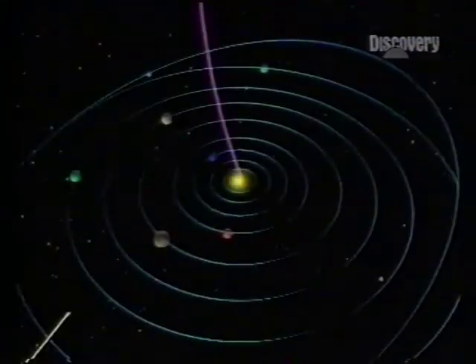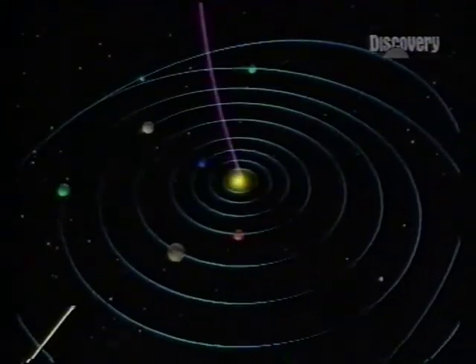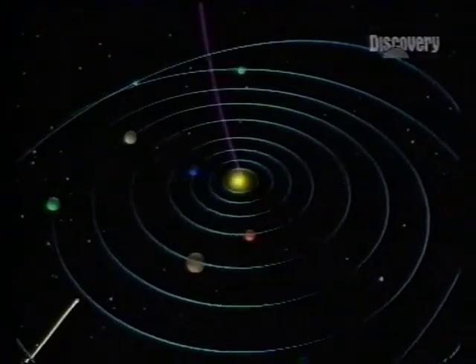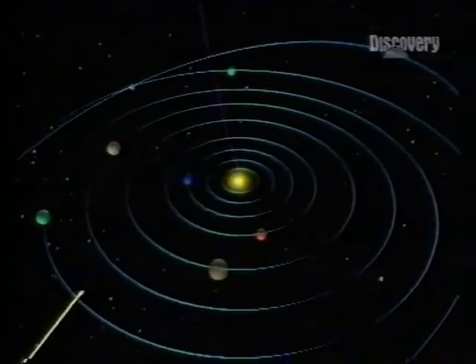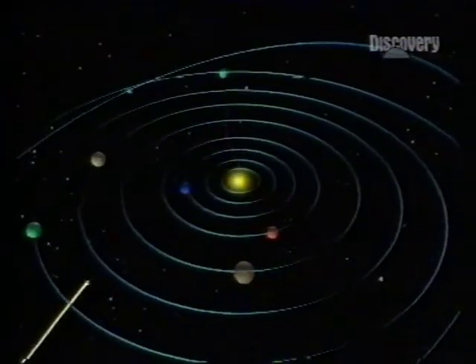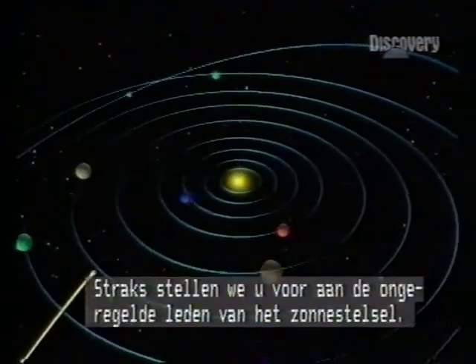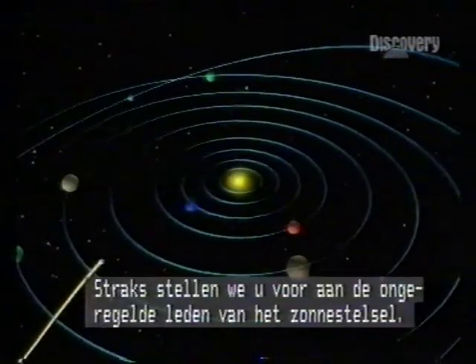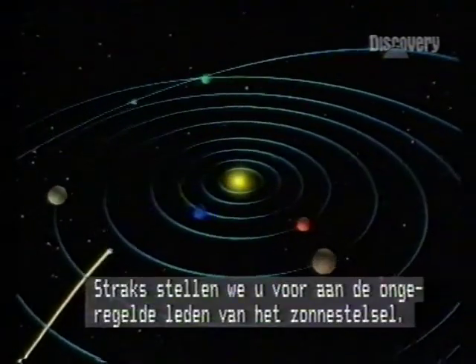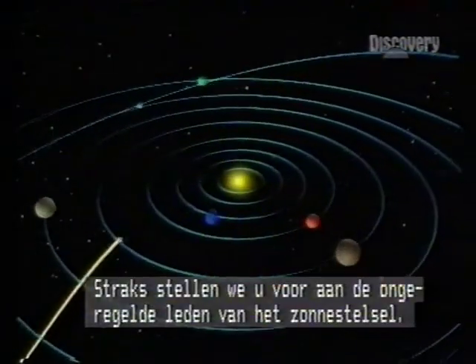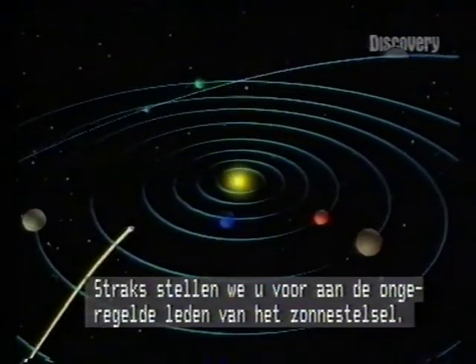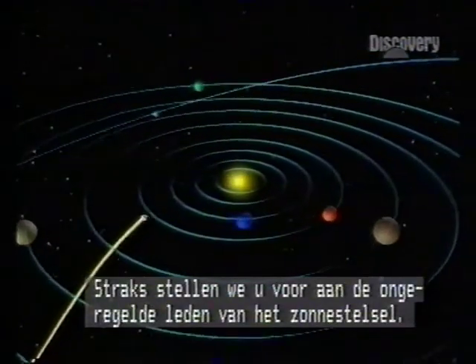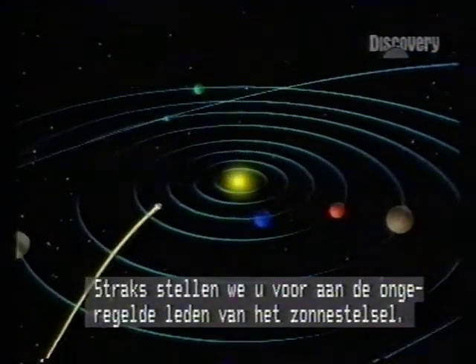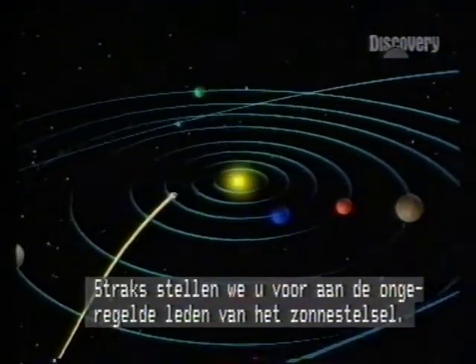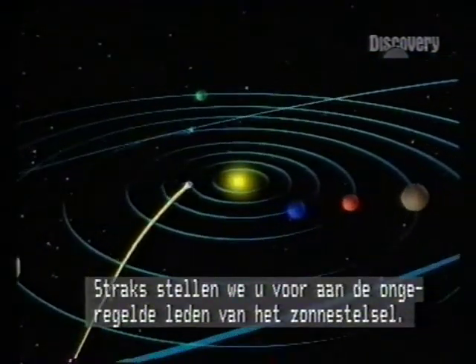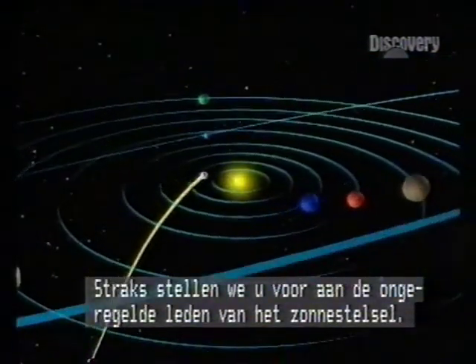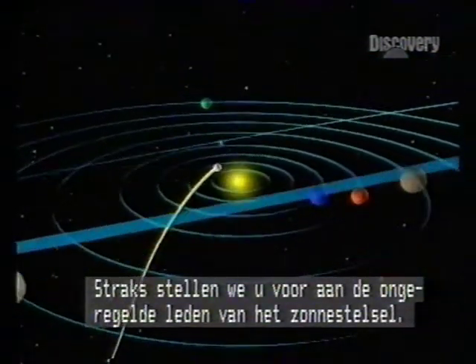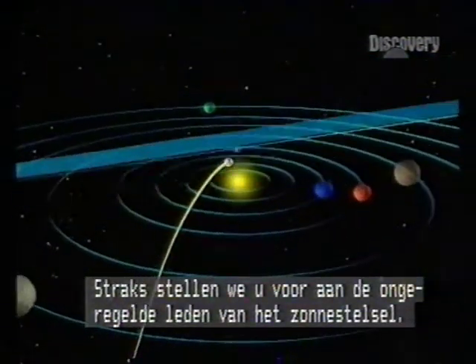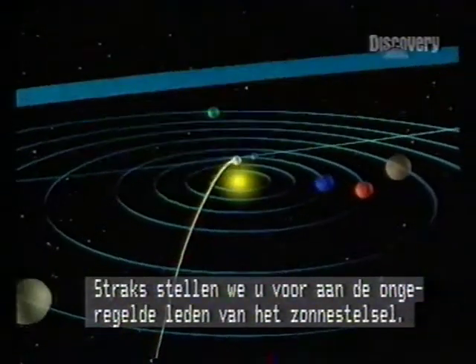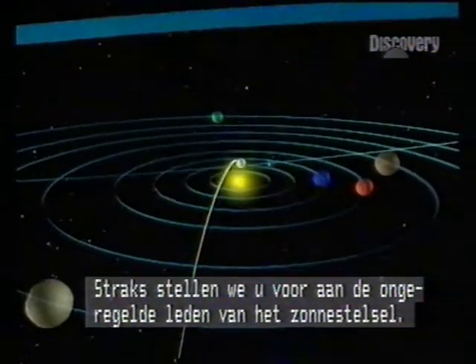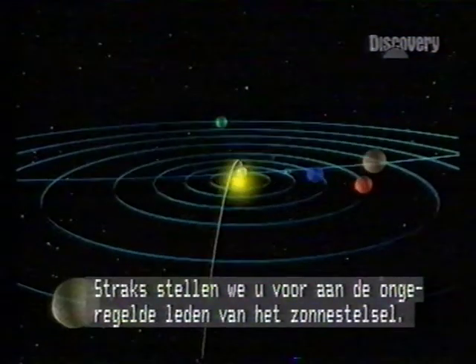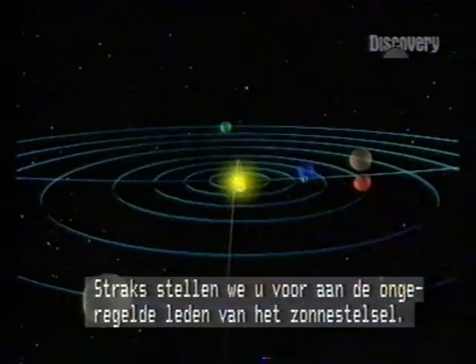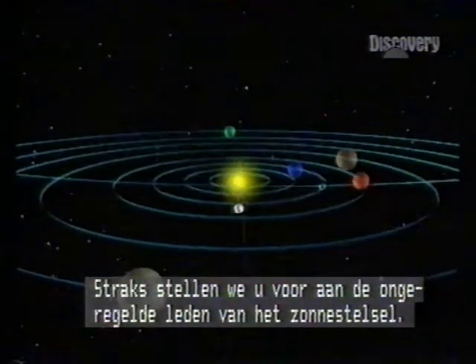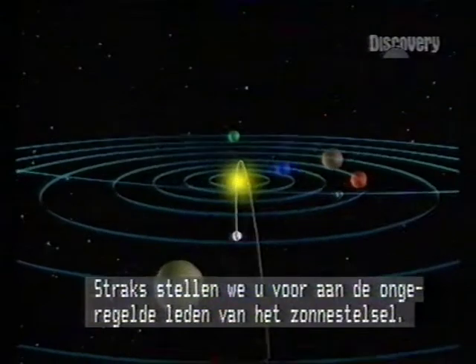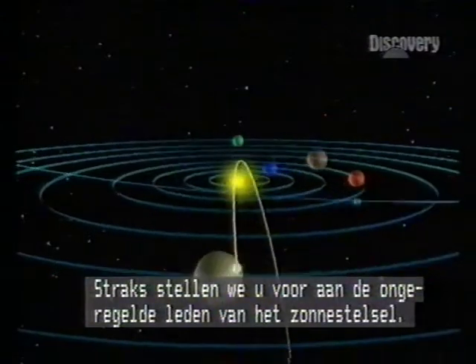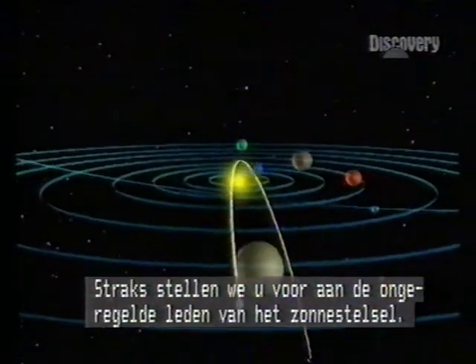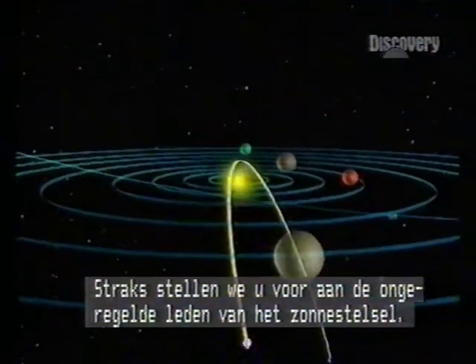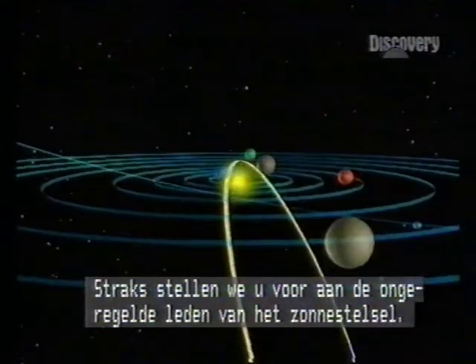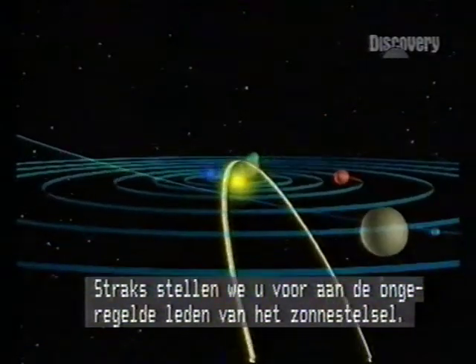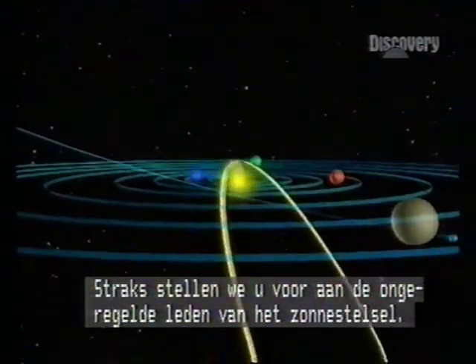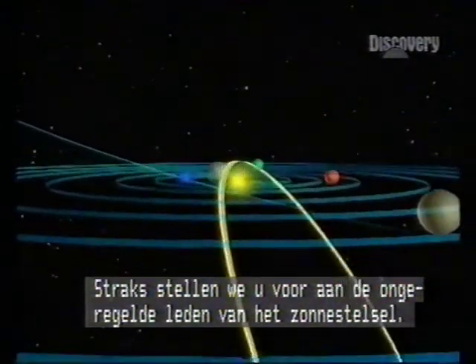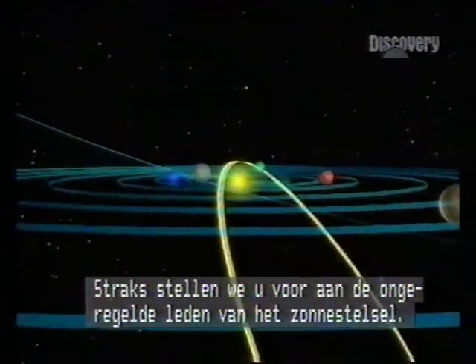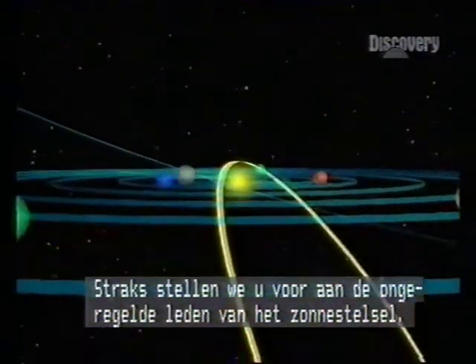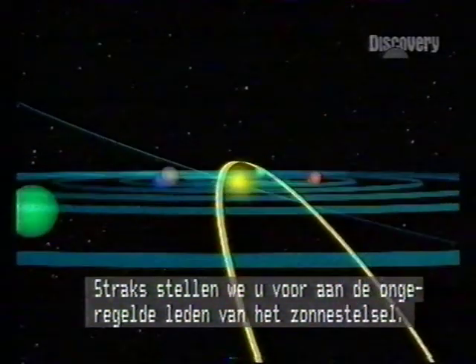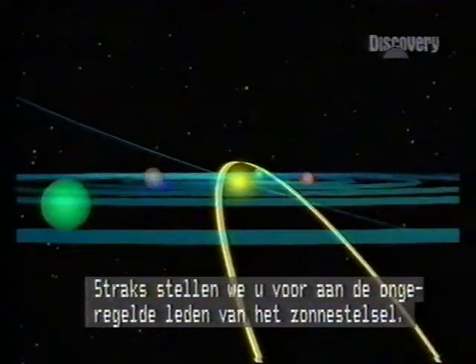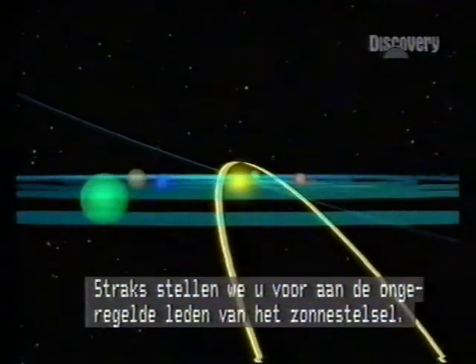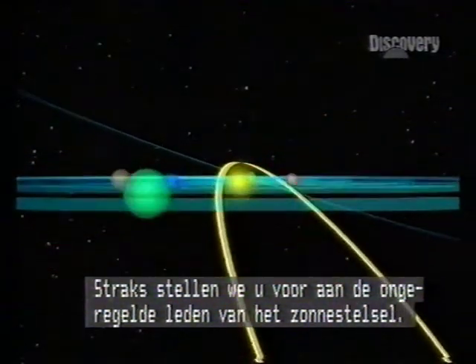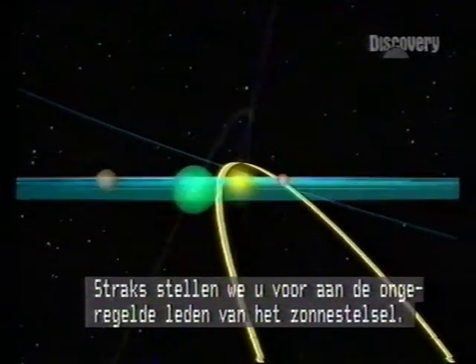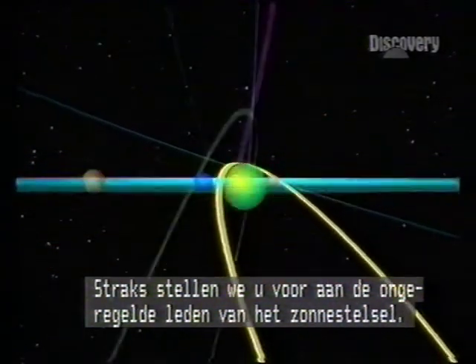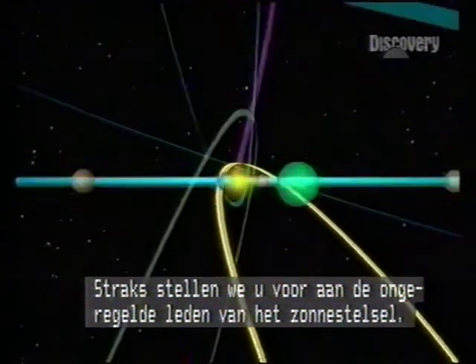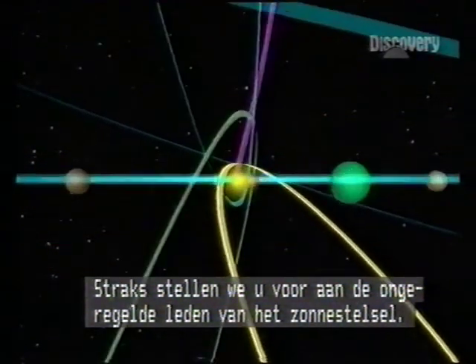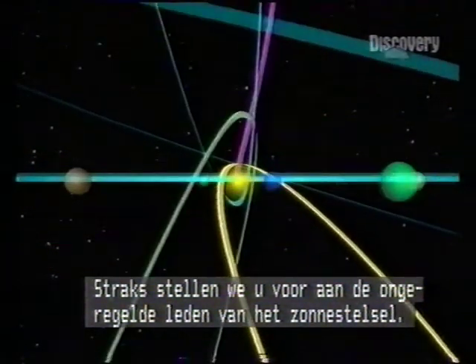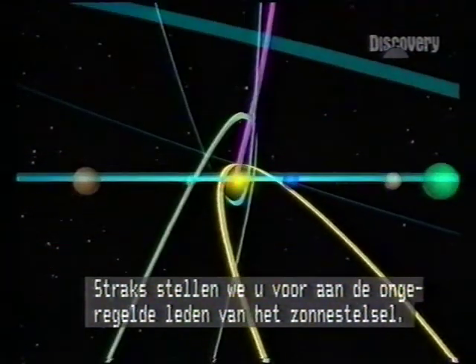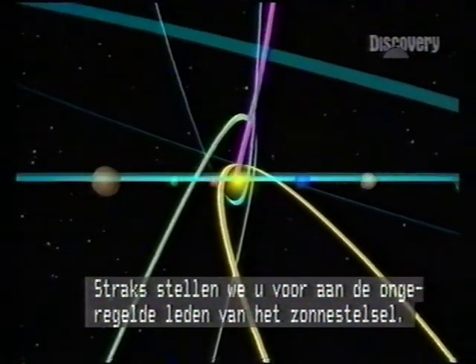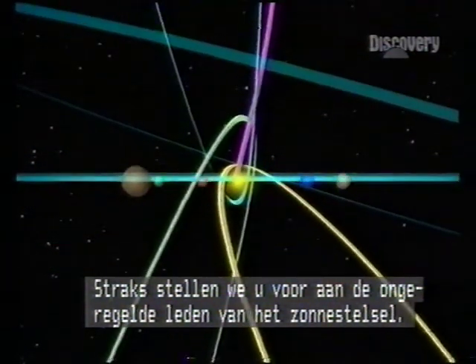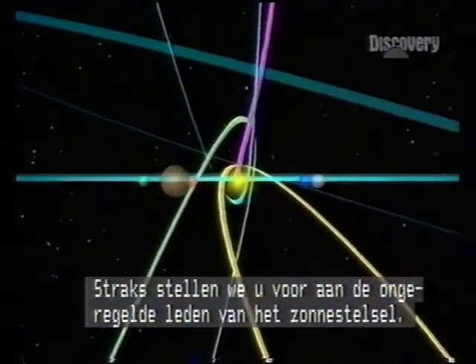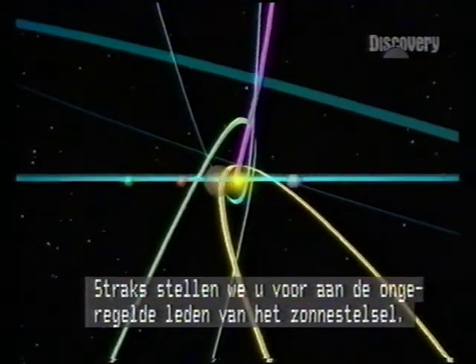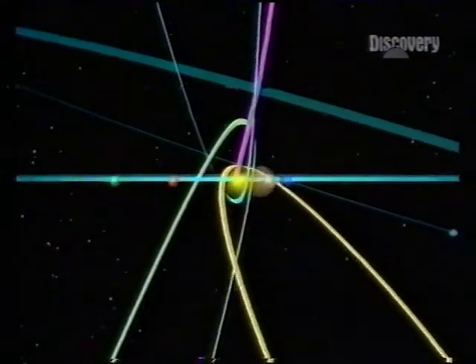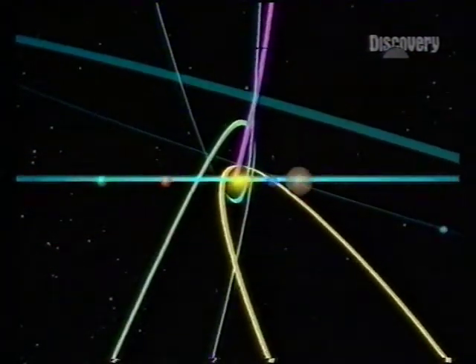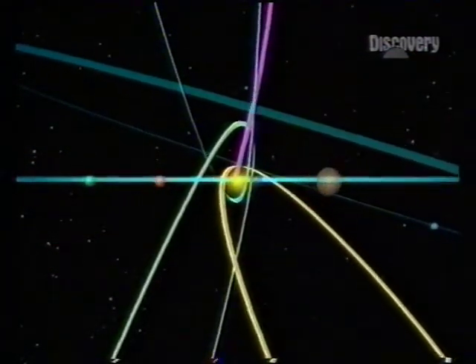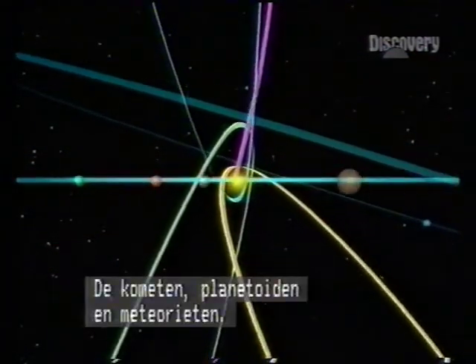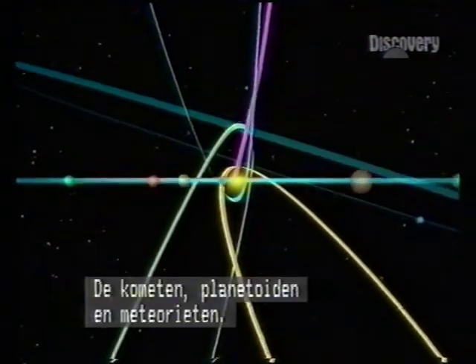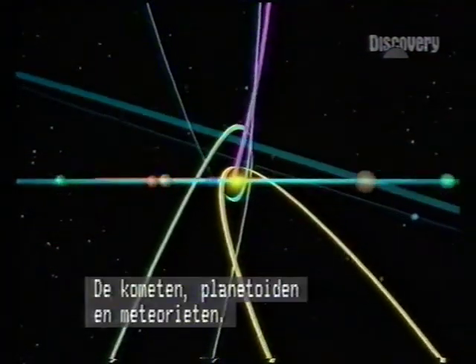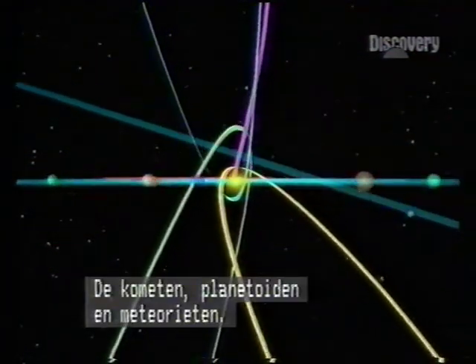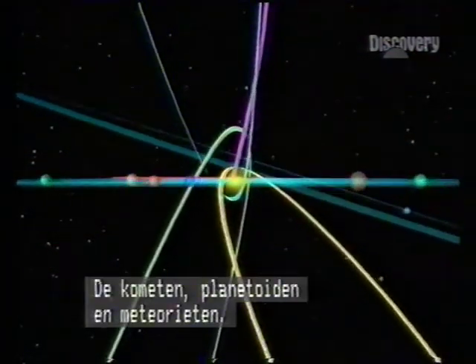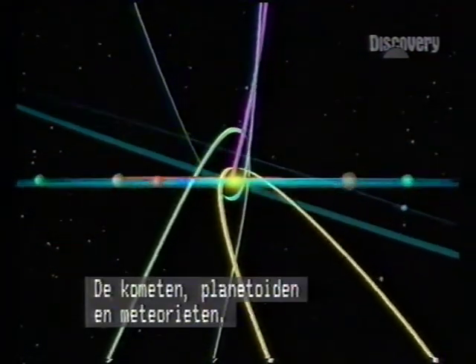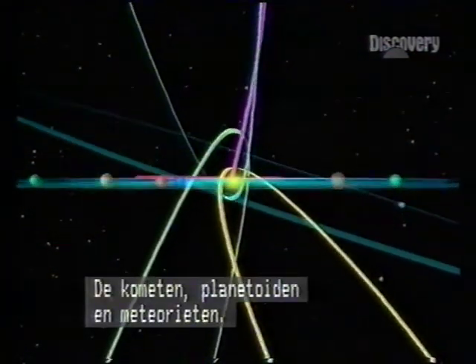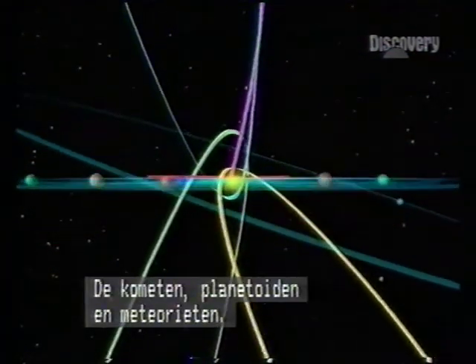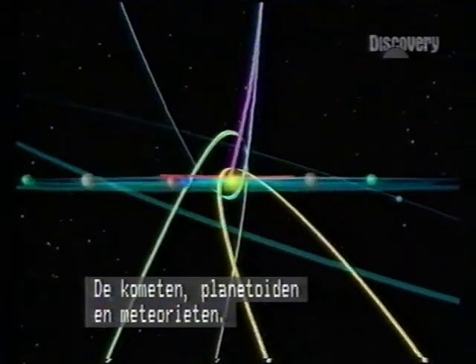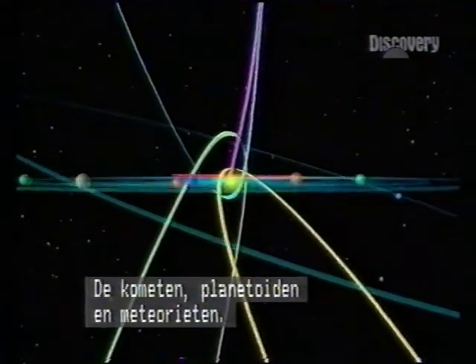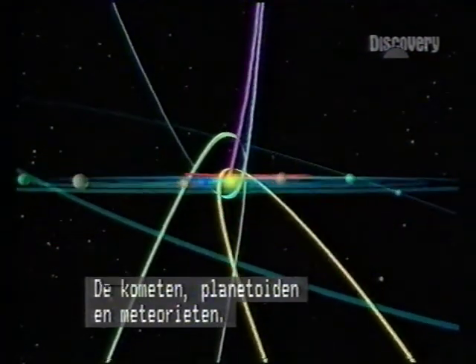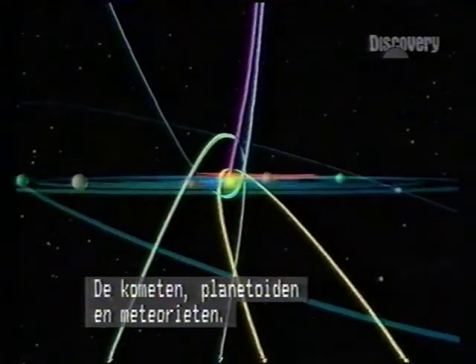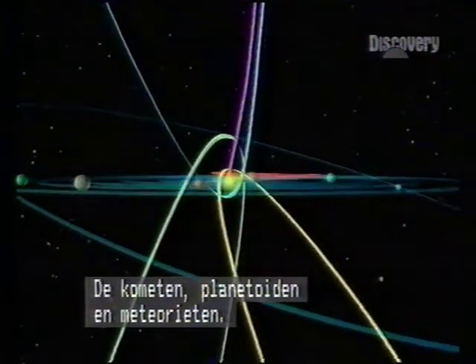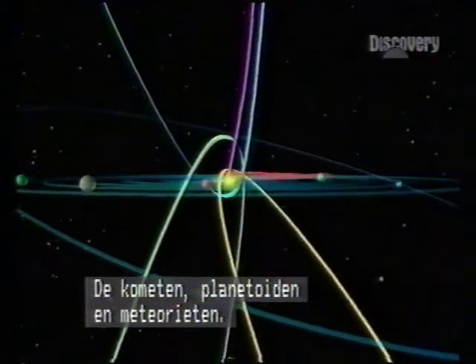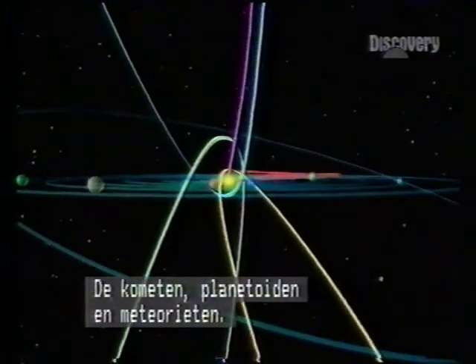Stay with us after the break, when we deal out the wild cards of the planetary pack: the comets, asteroids, and meteorites. And was it a fireball from space that wiped out the dinosaurs?